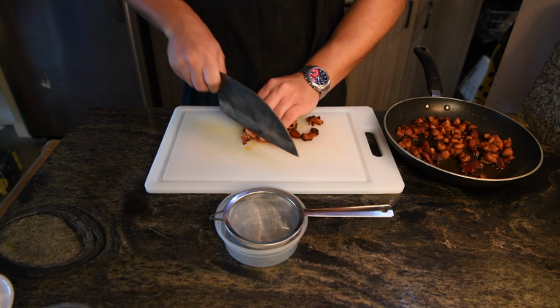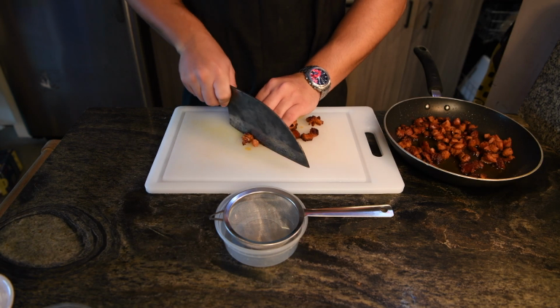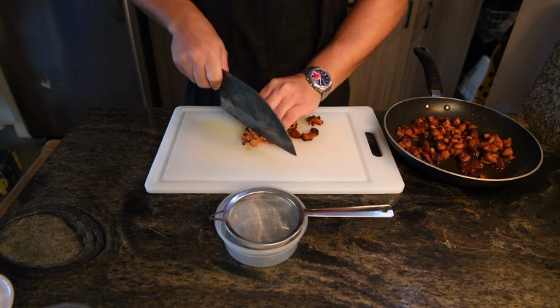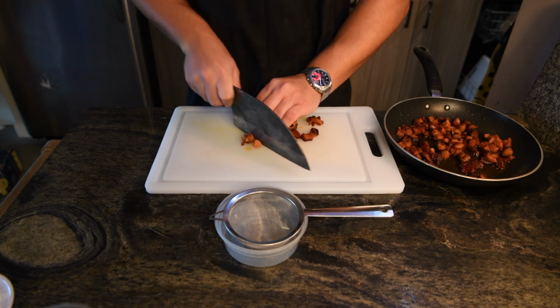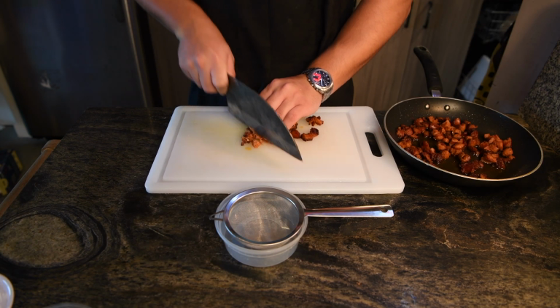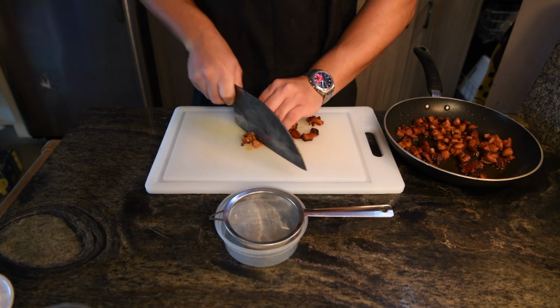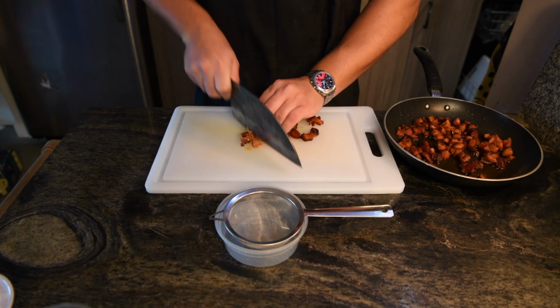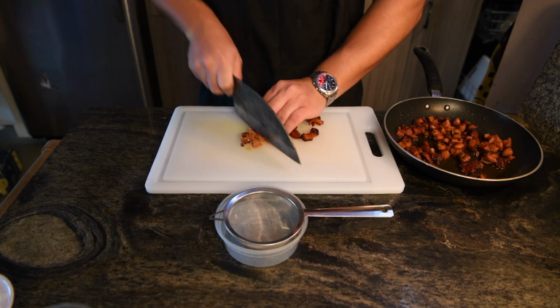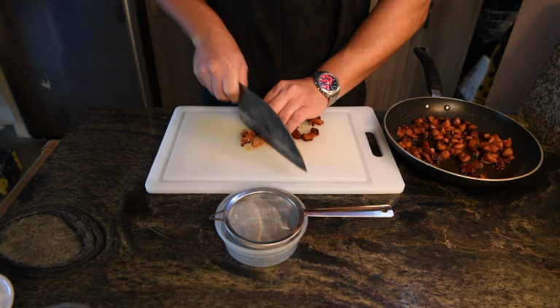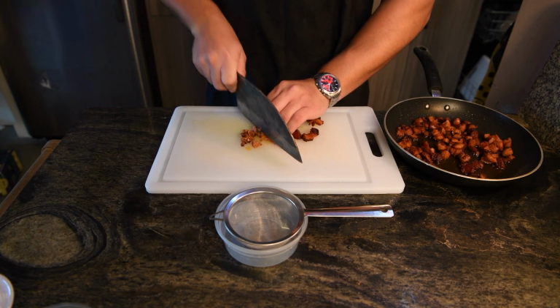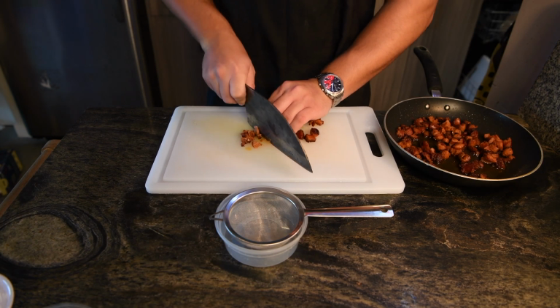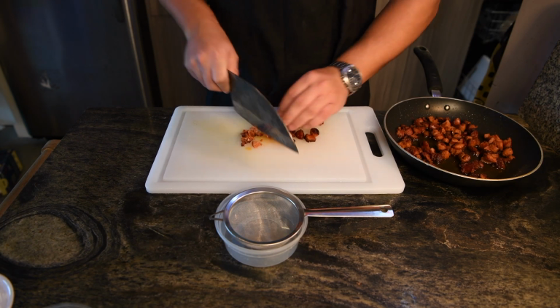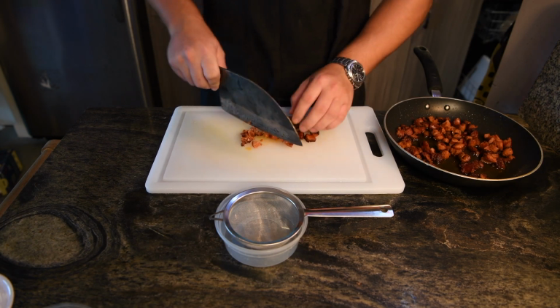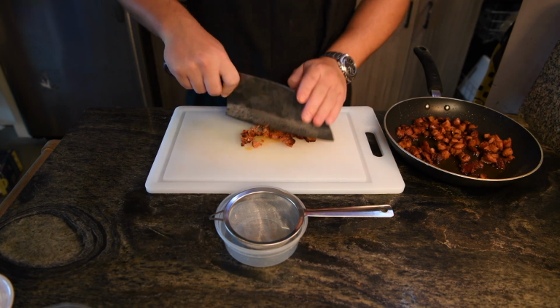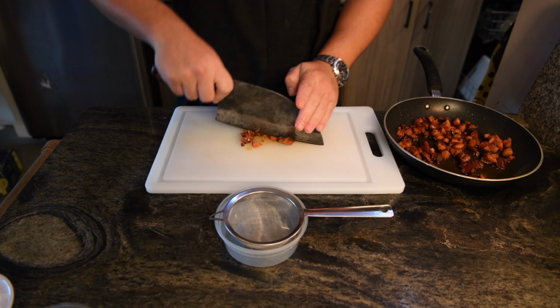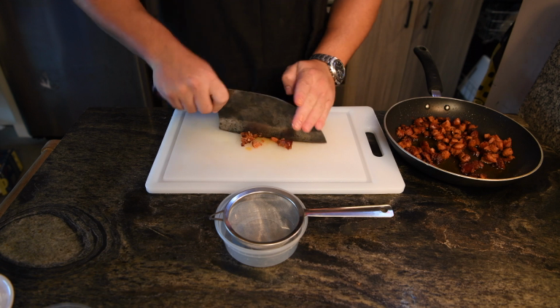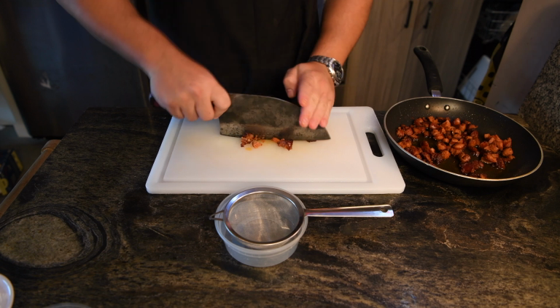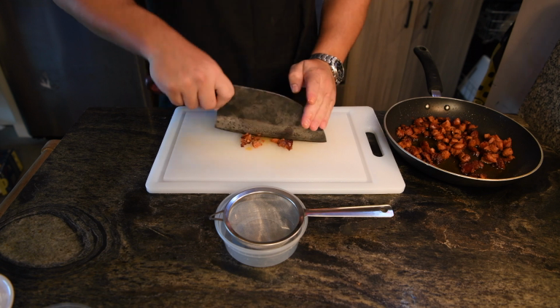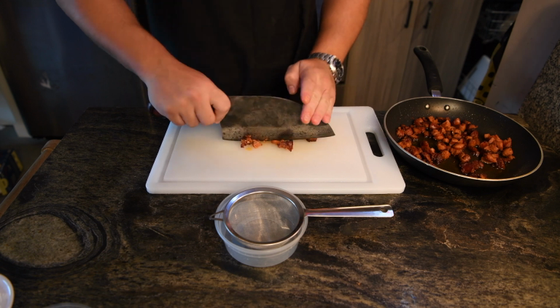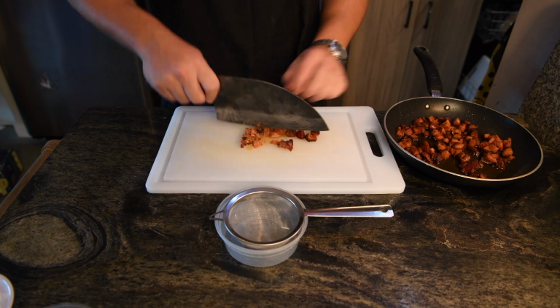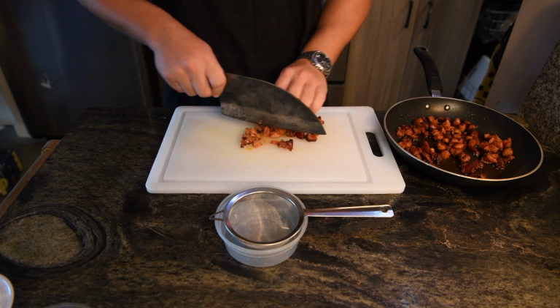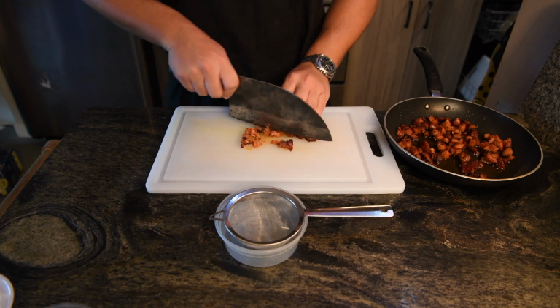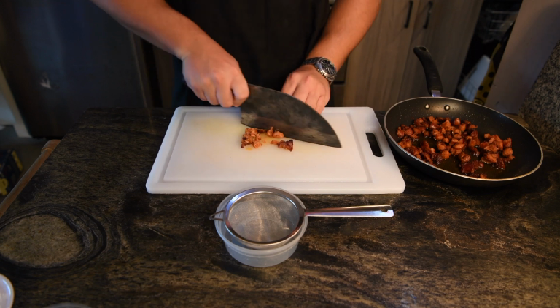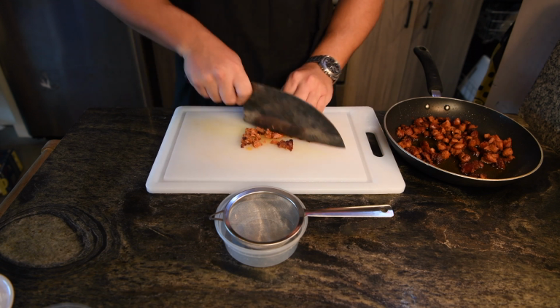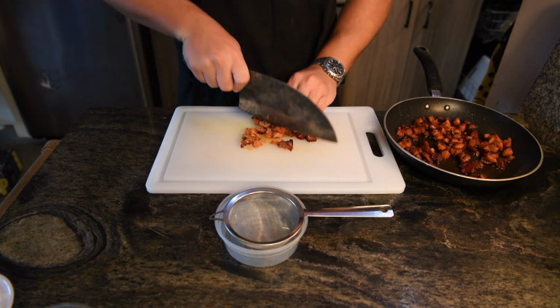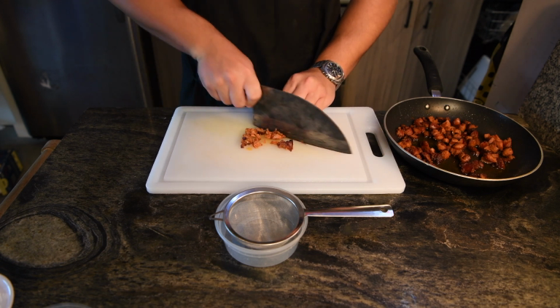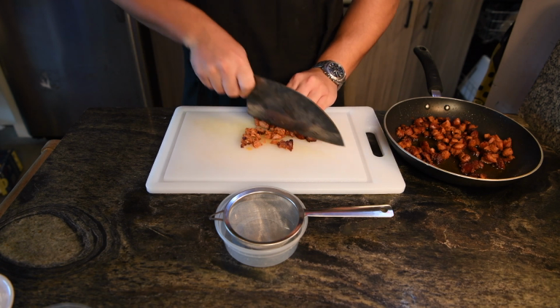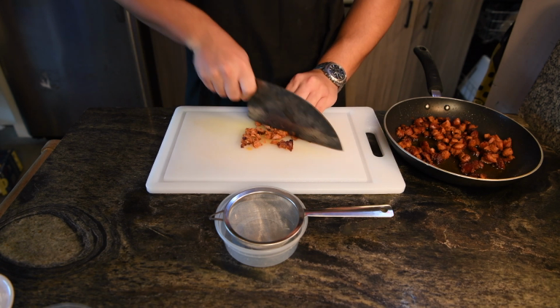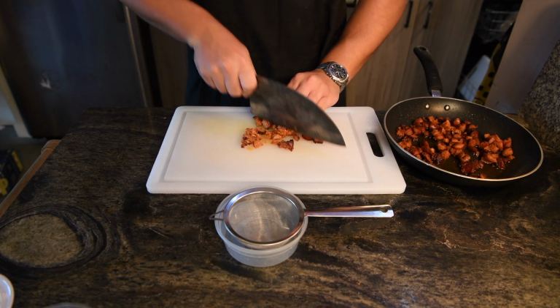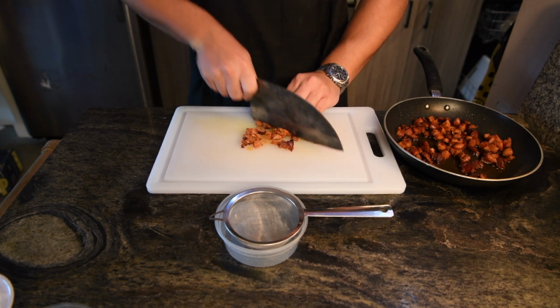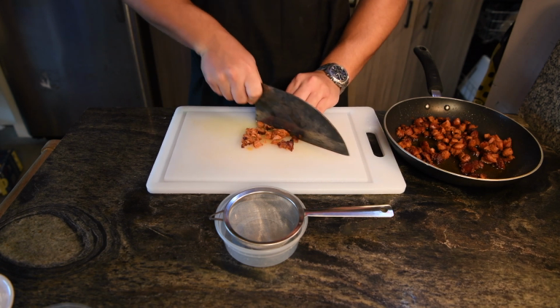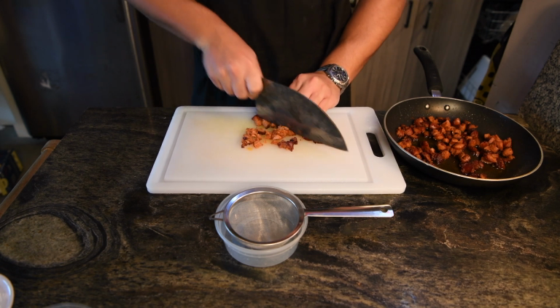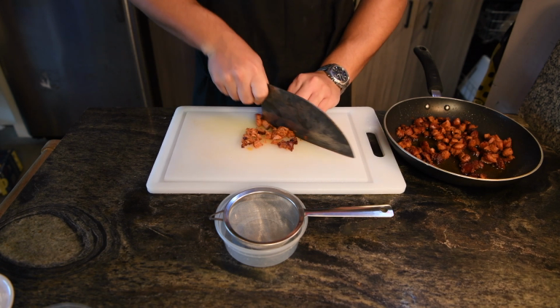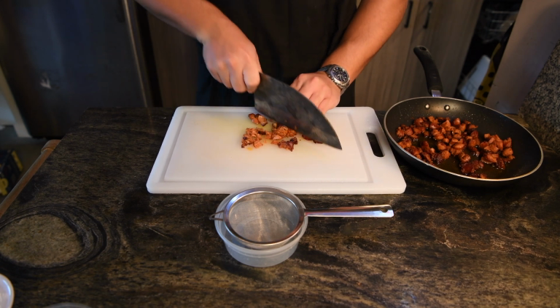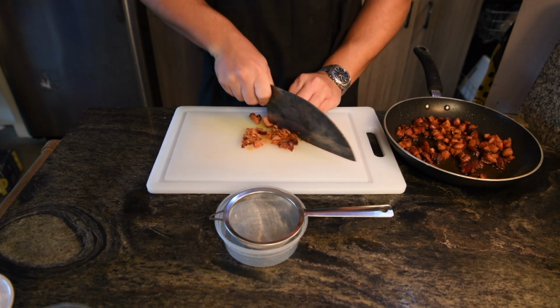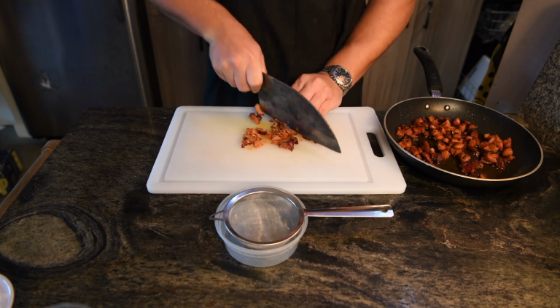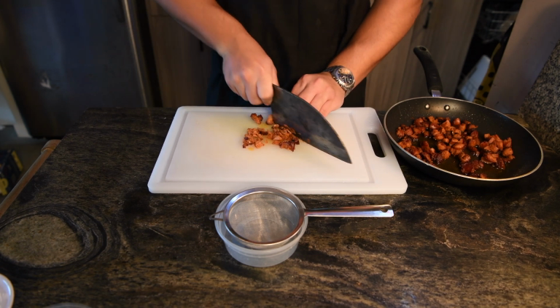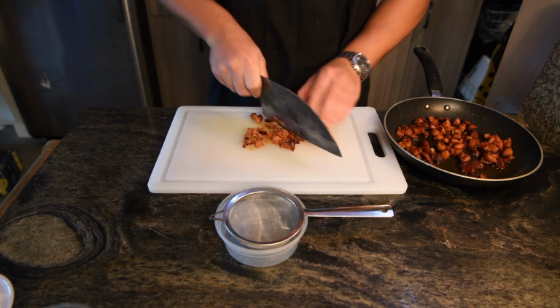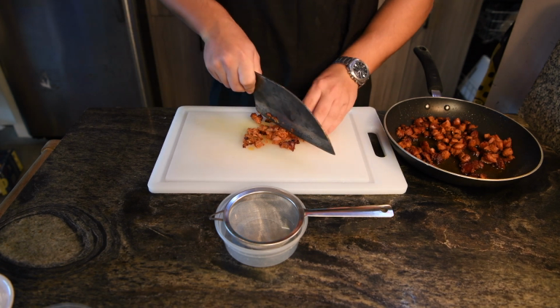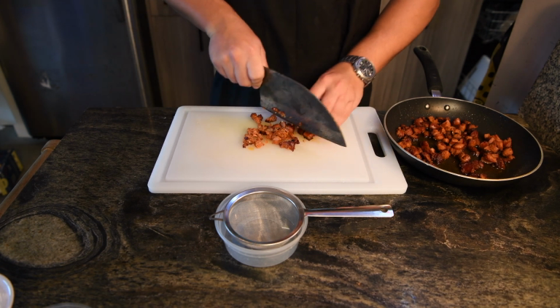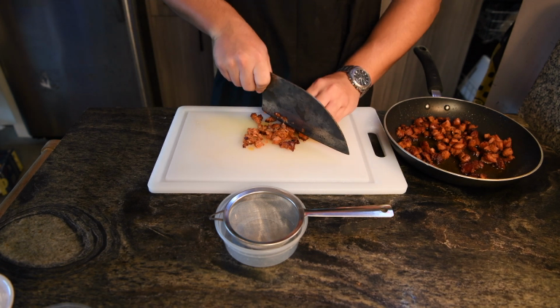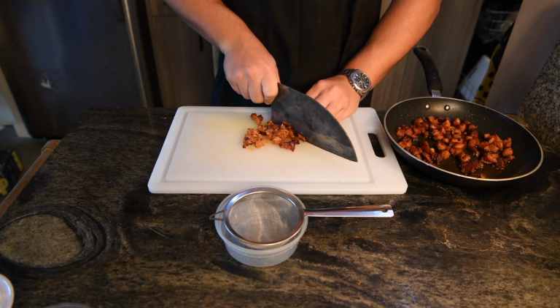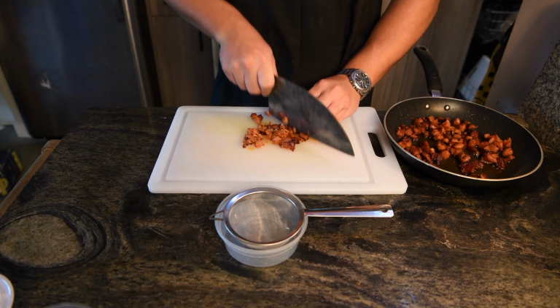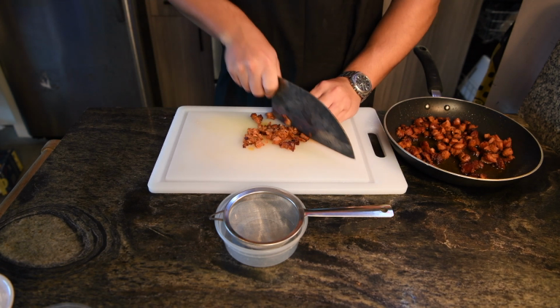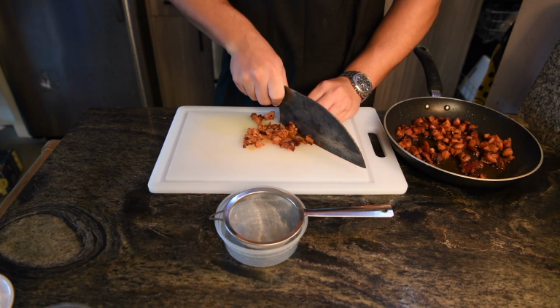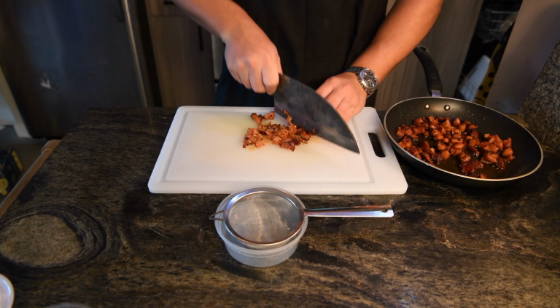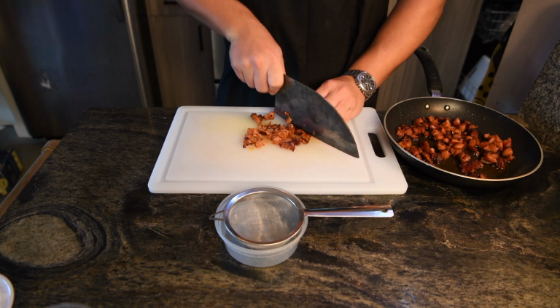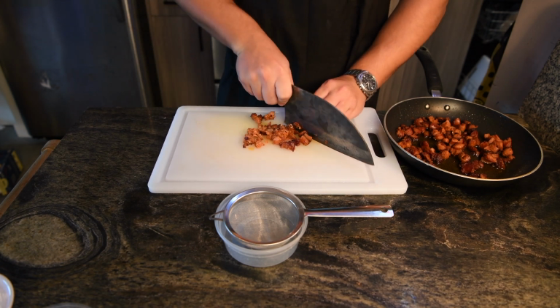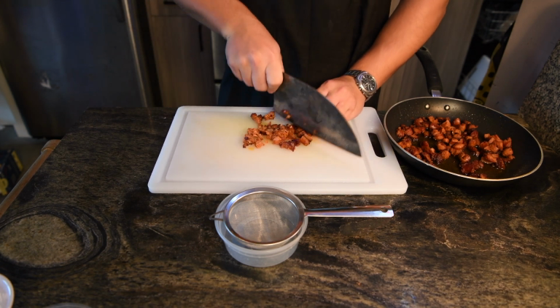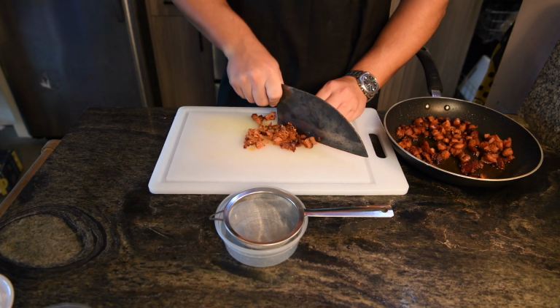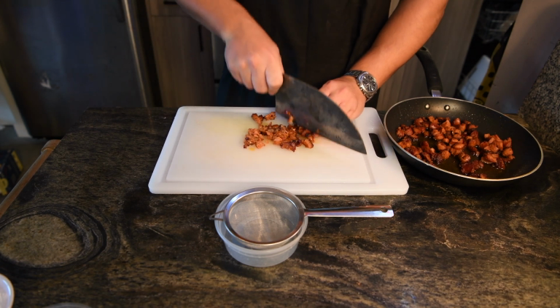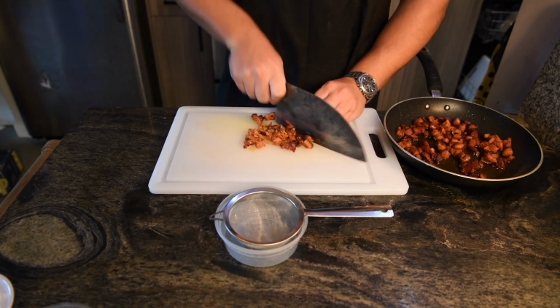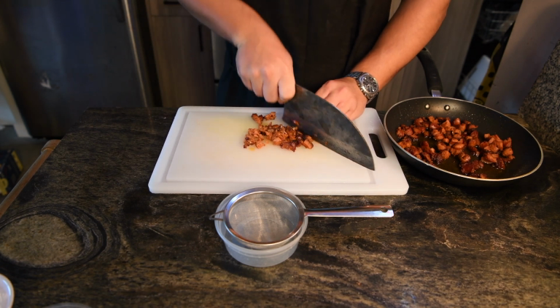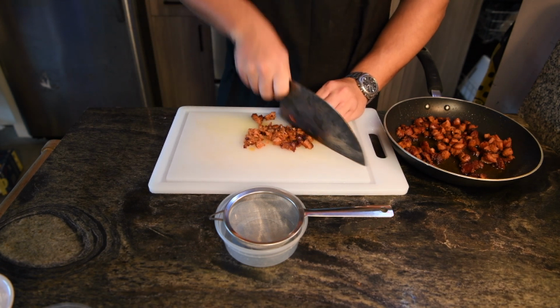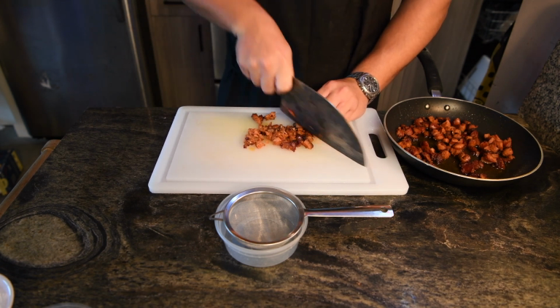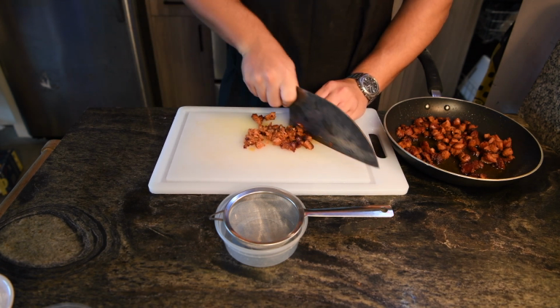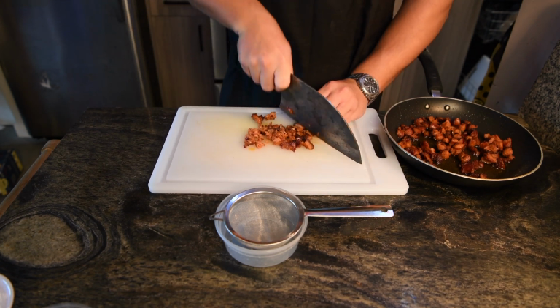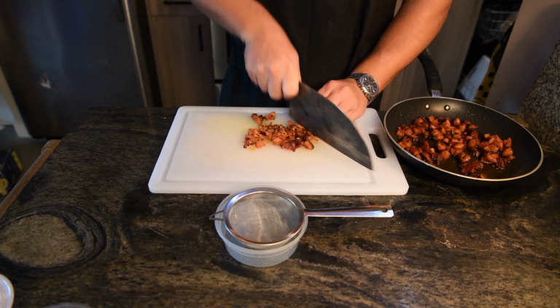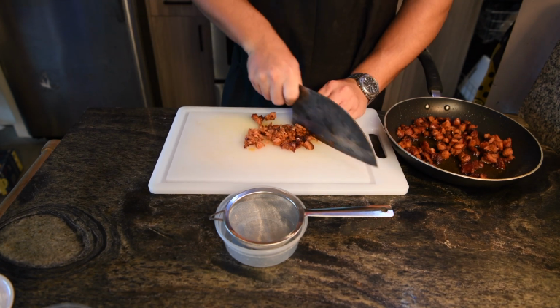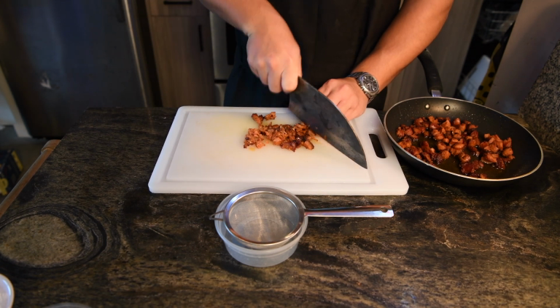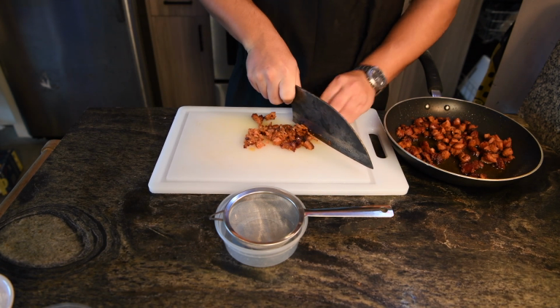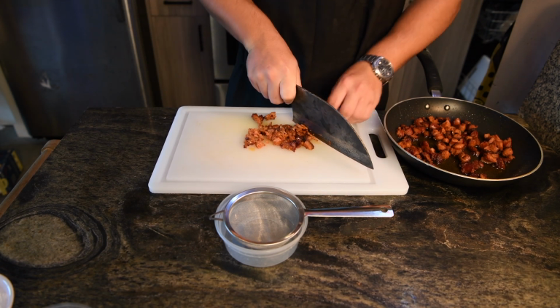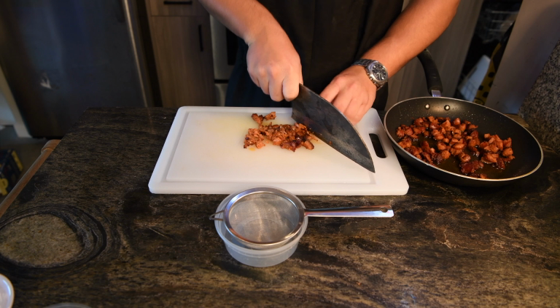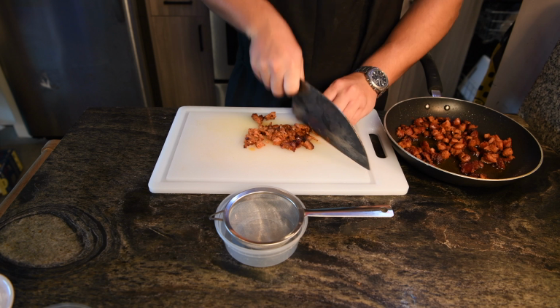After the sausage has cooled a bit, I'm chopping some of it up finely to use for topping while reserving the oil for later.